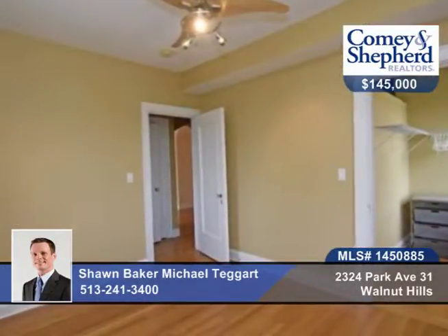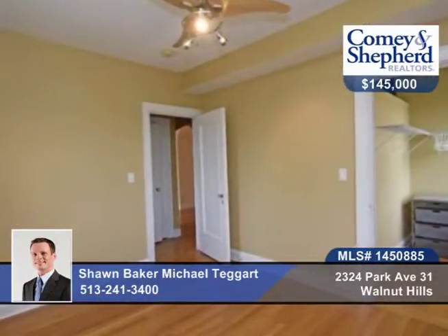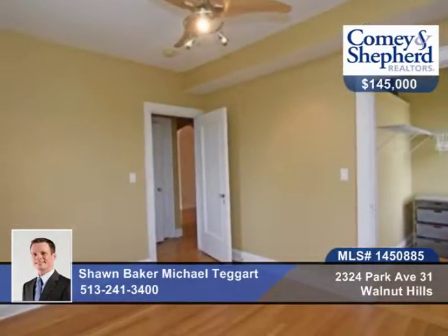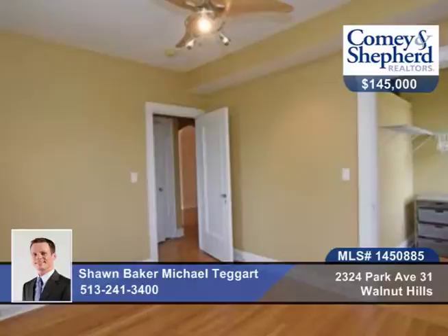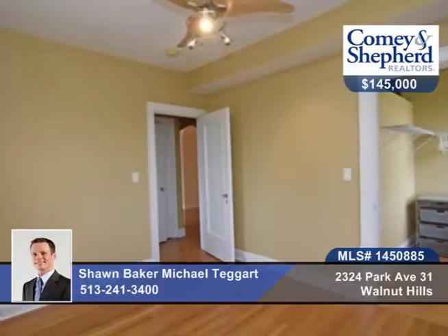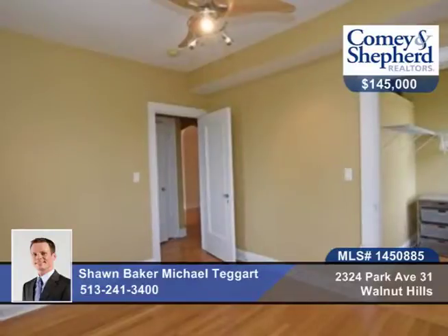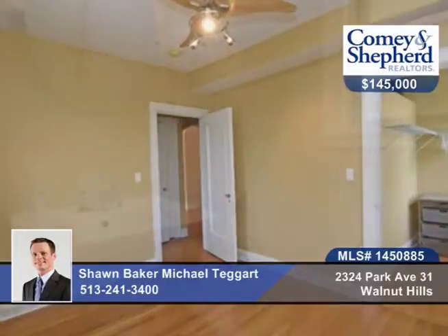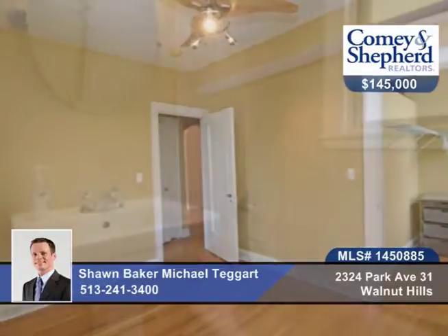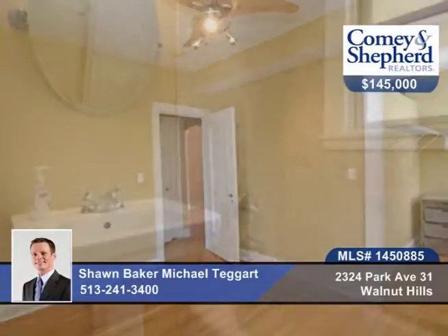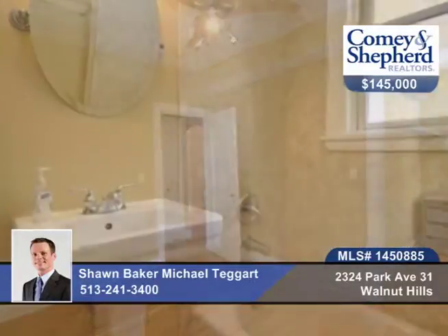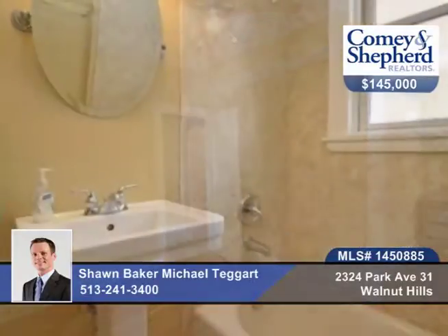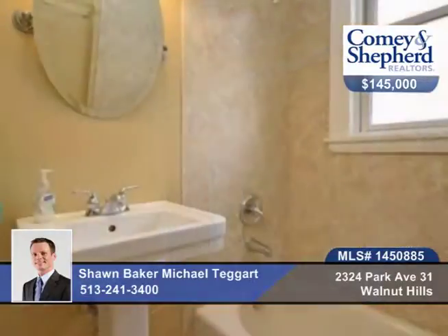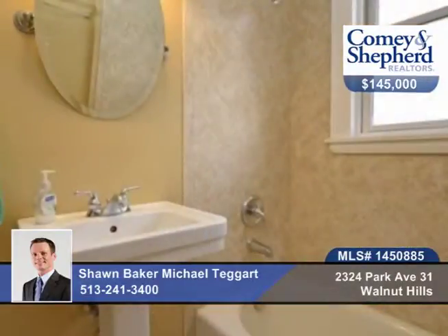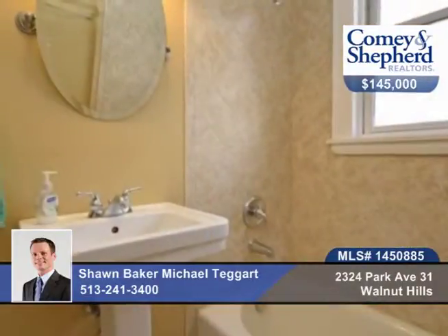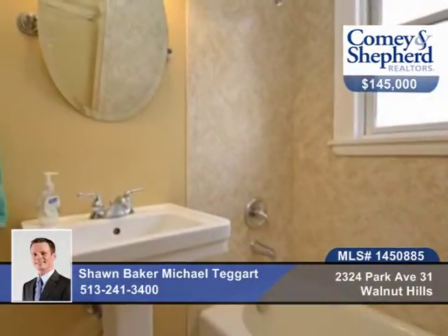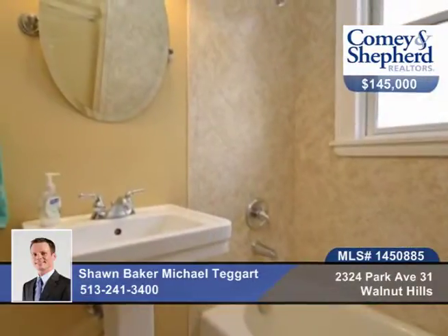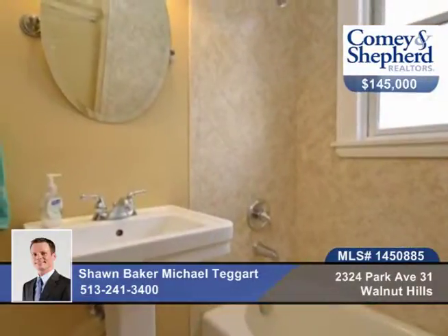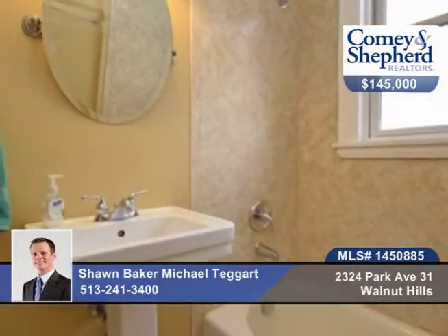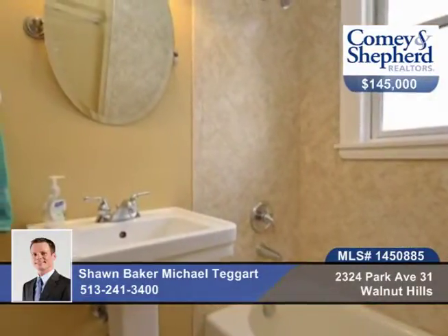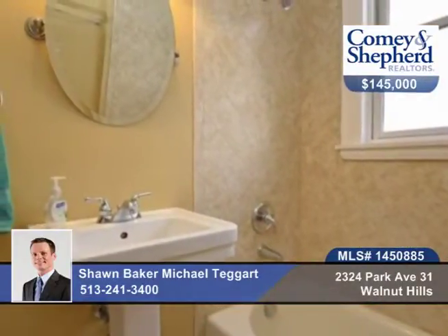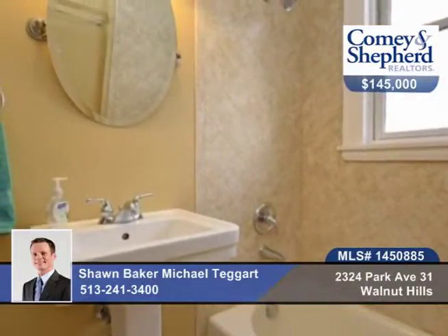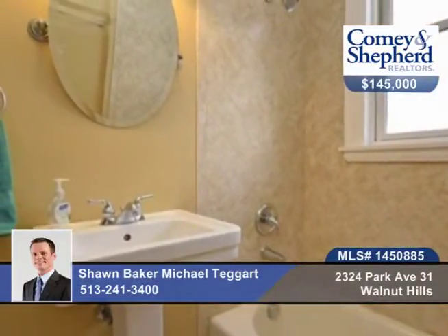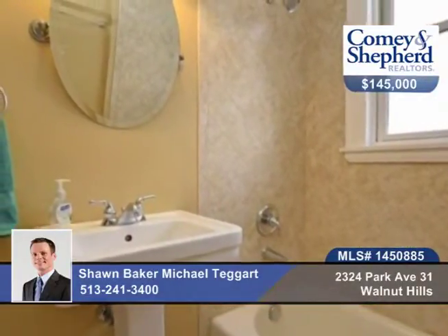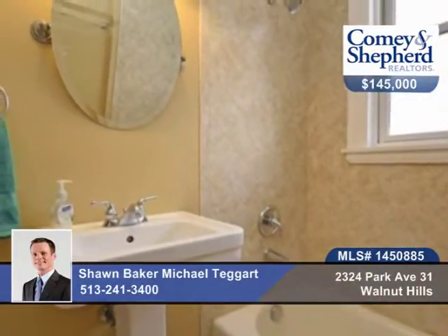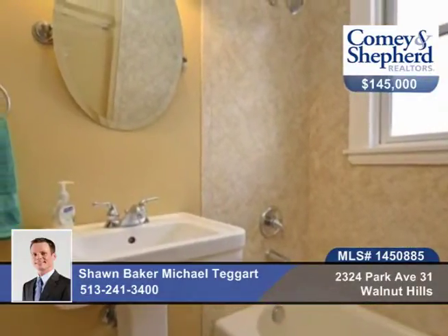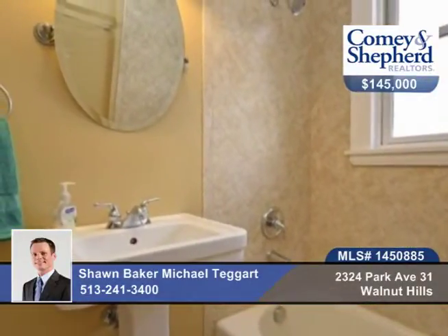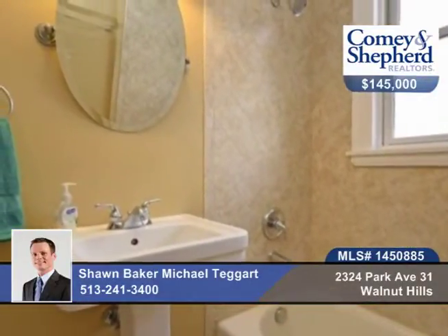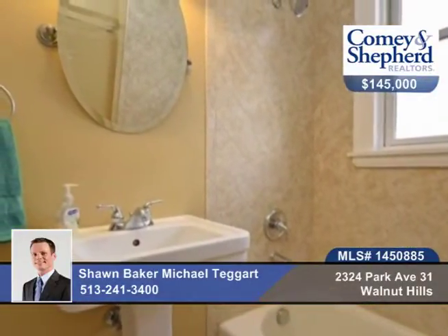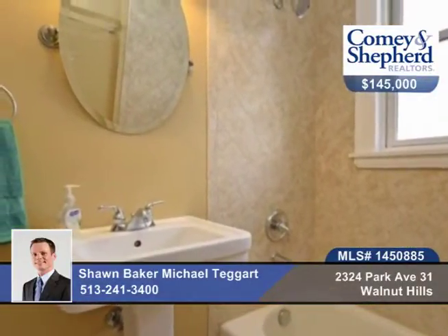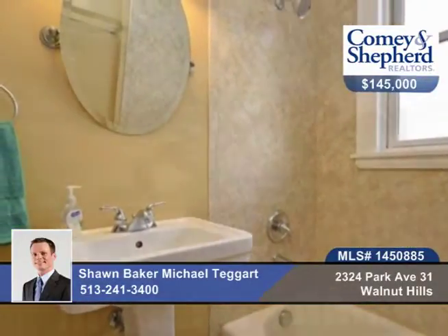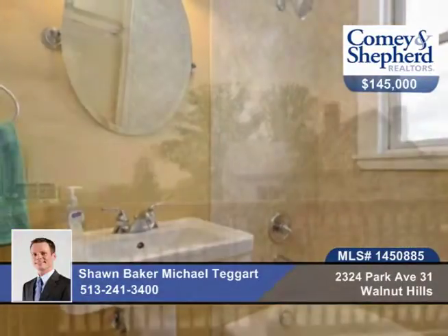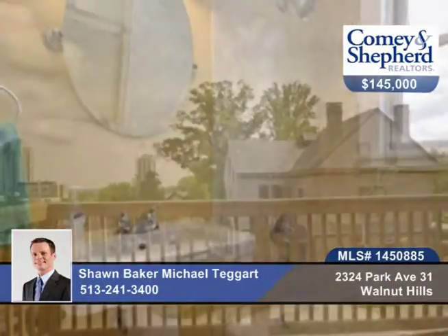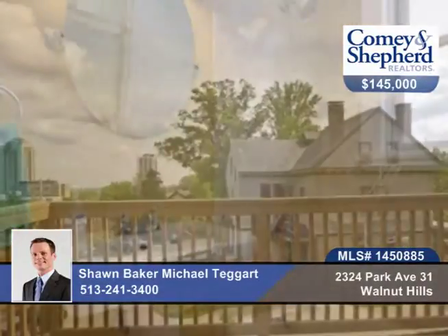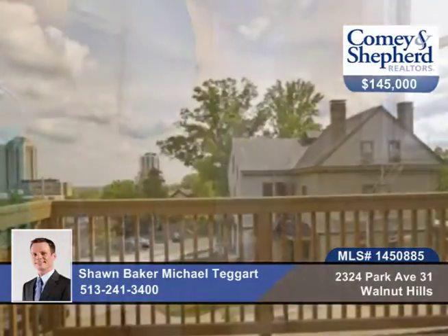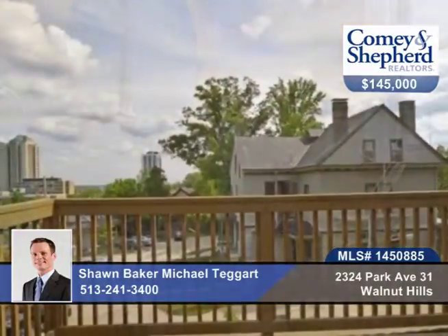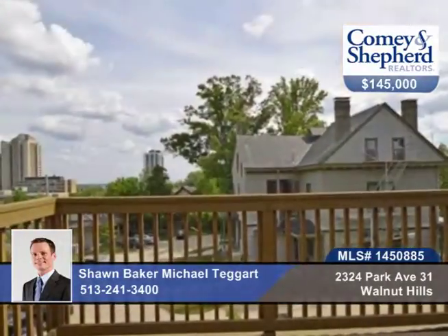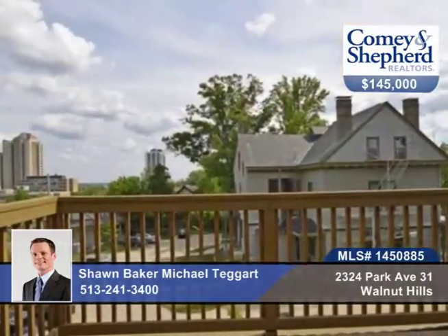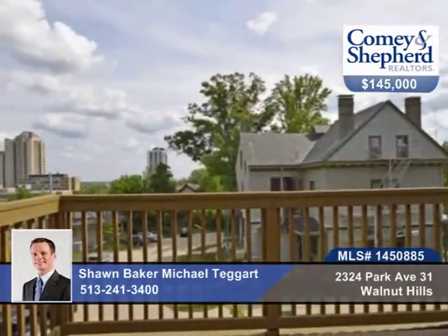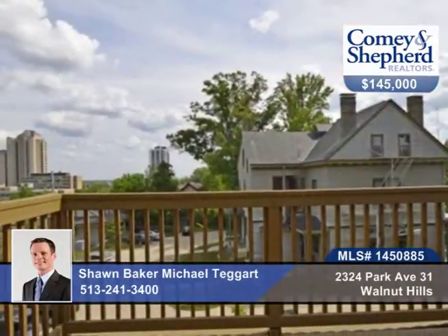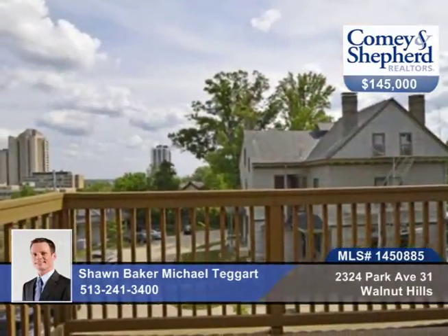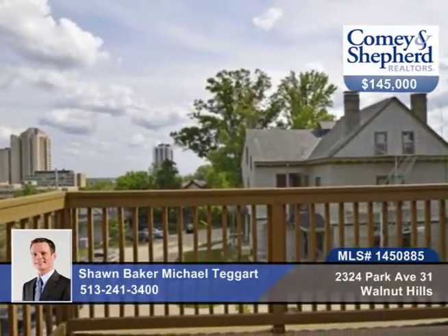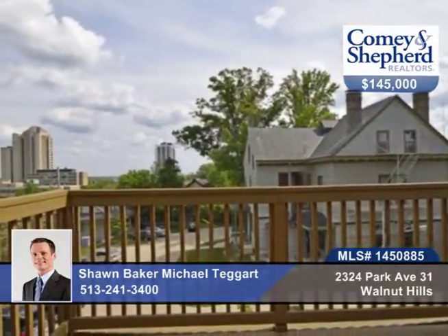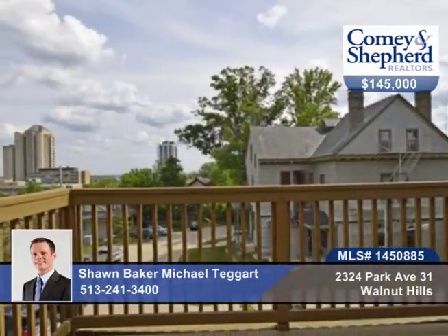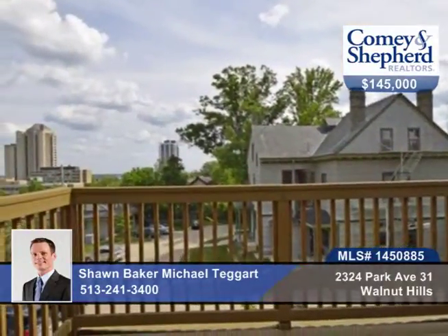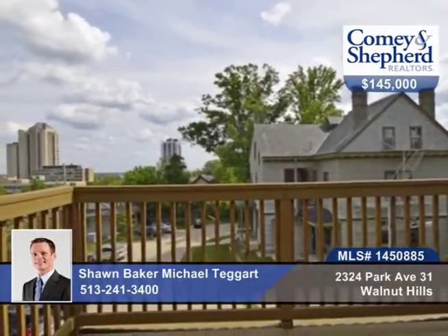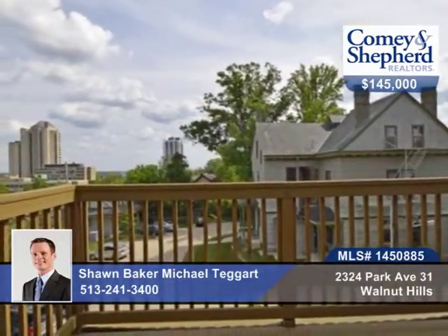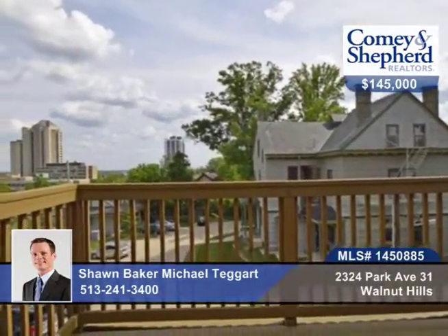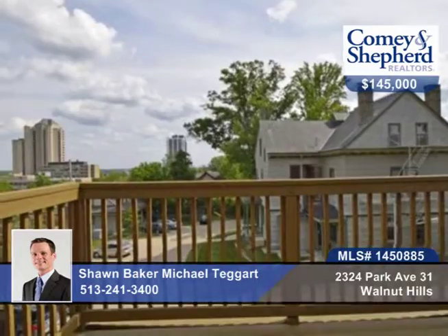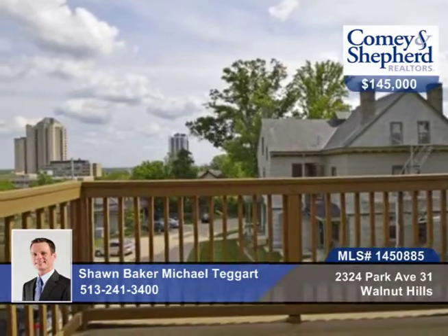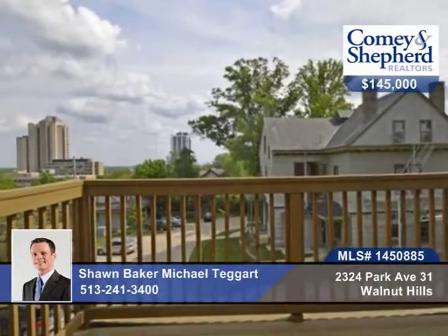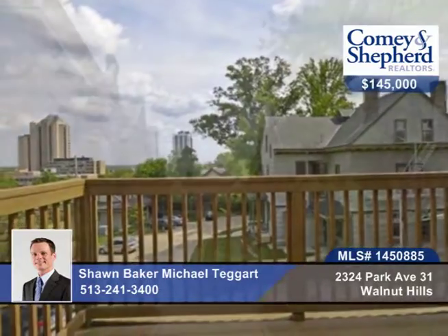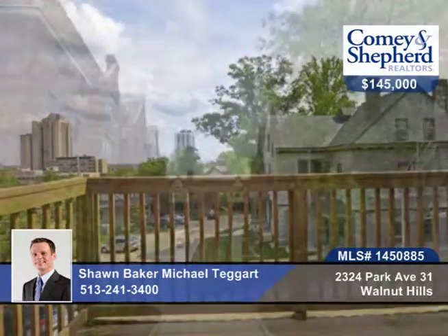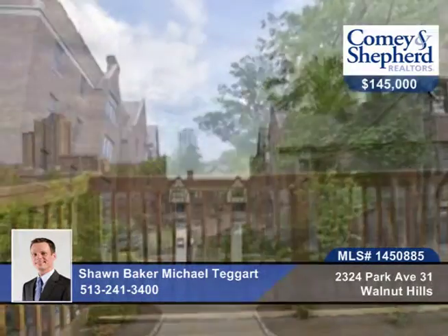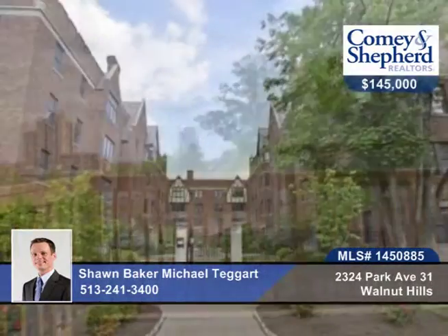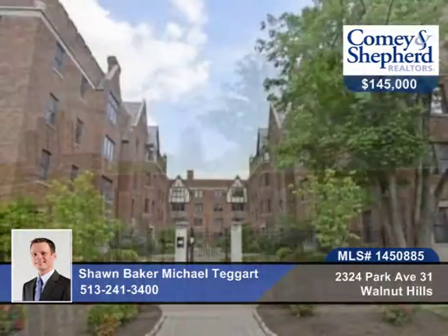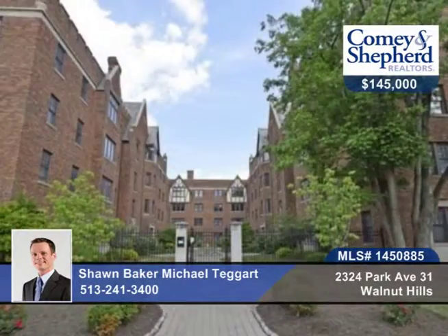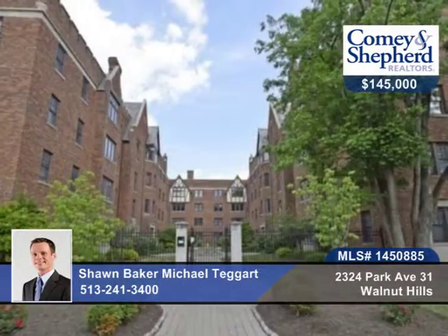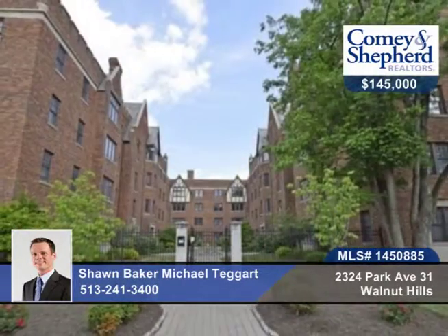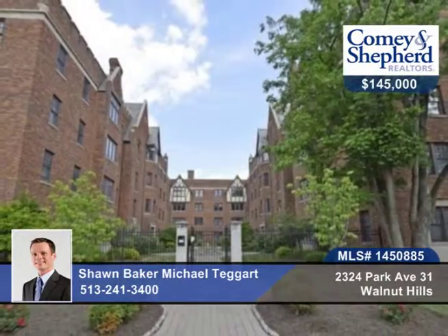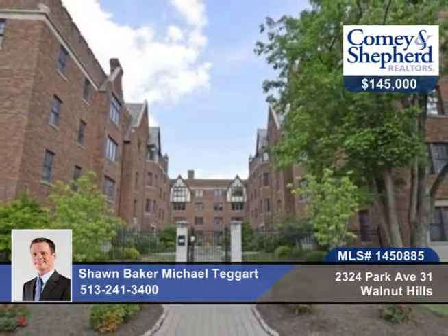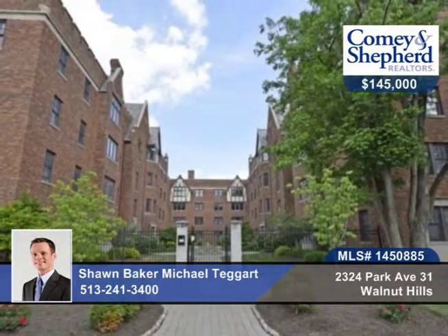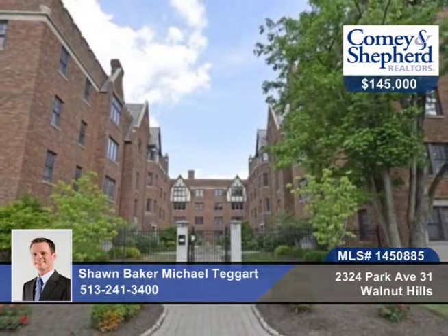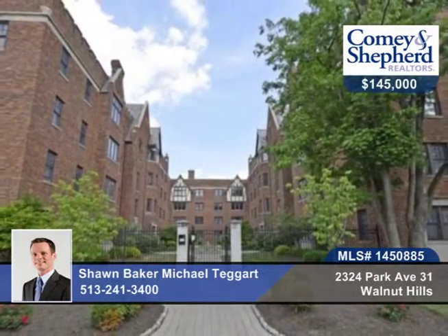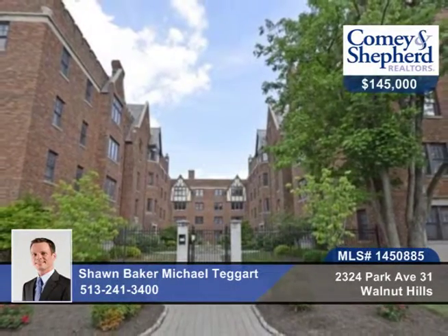You're just steps from dining, shopping, and award-winning Eden Park. Plus, there's an elevator. Call Sean and Michael to see this home in person.